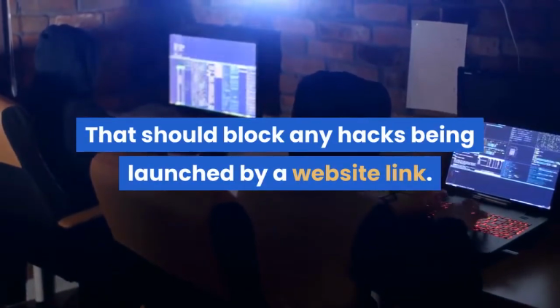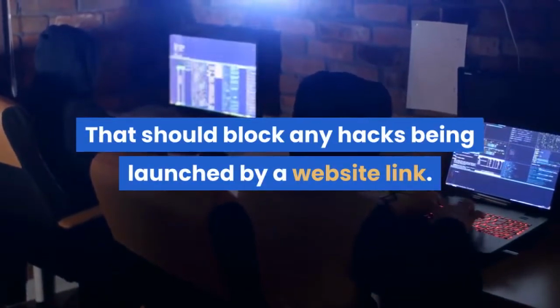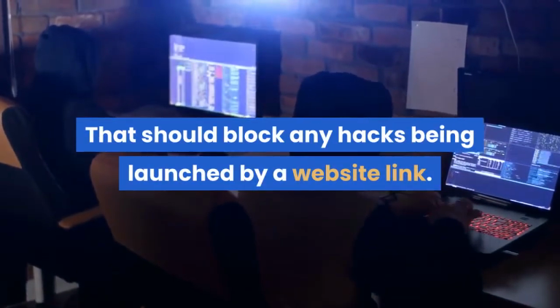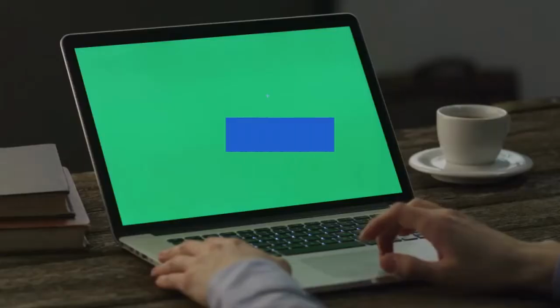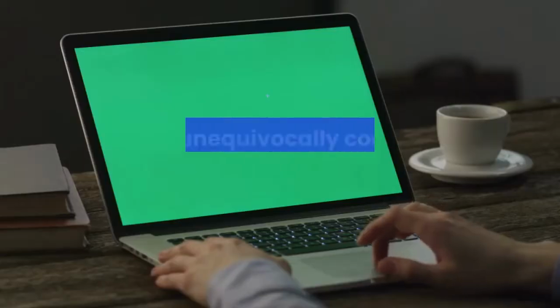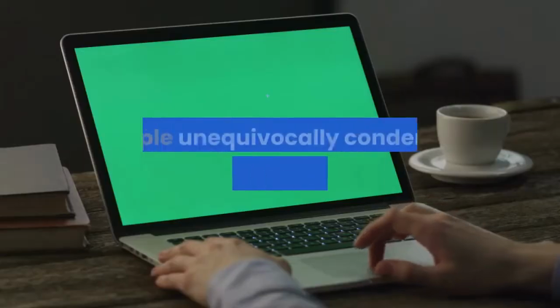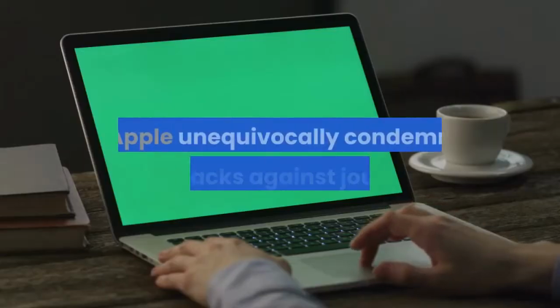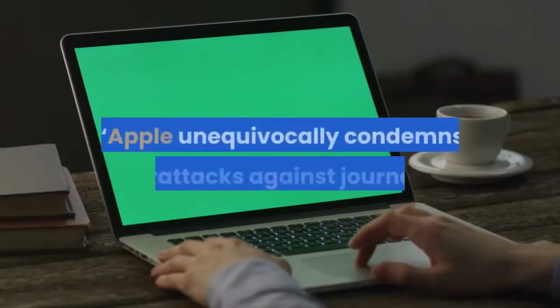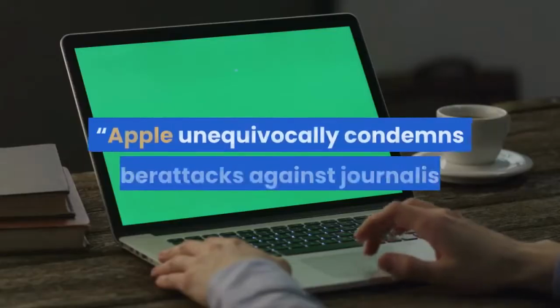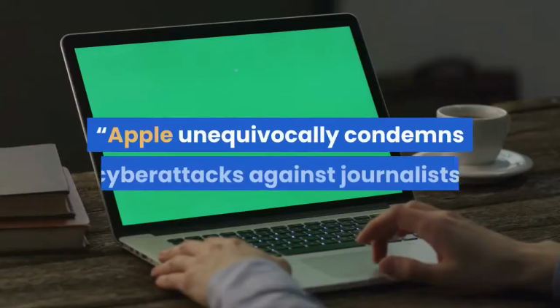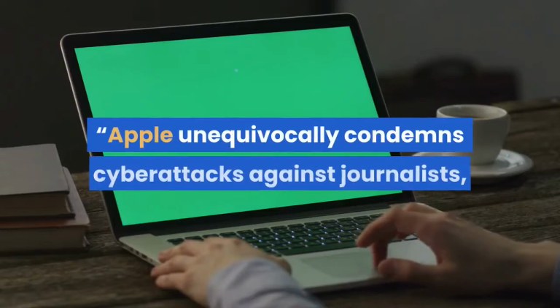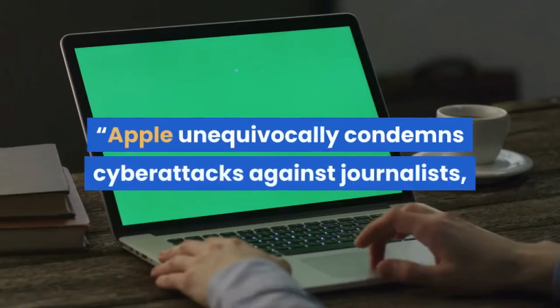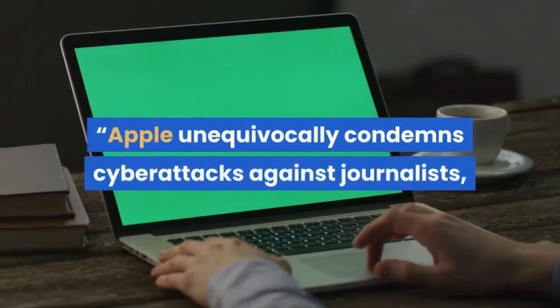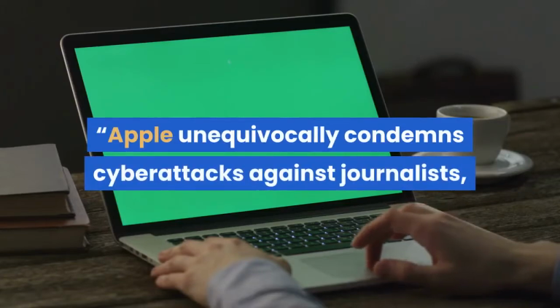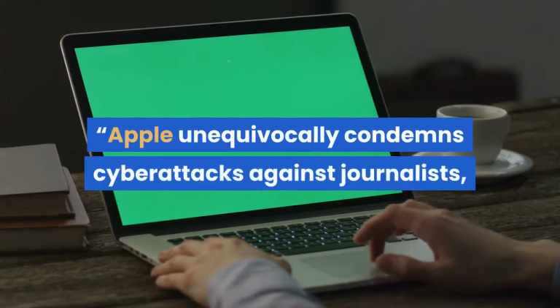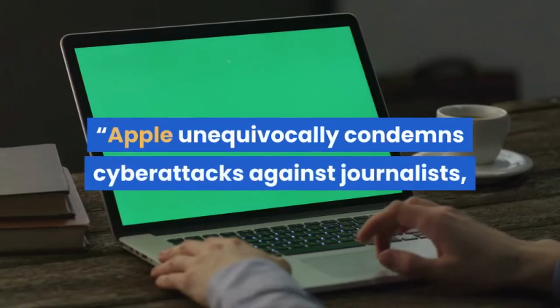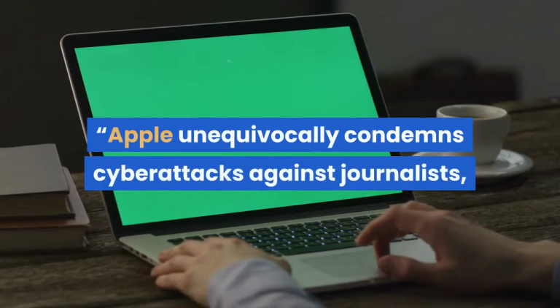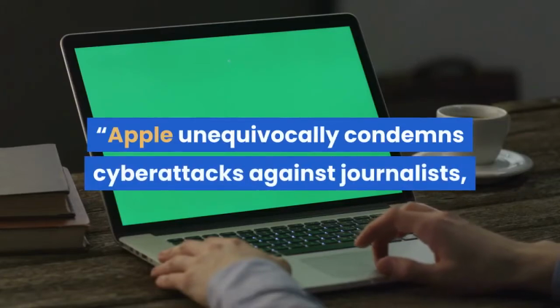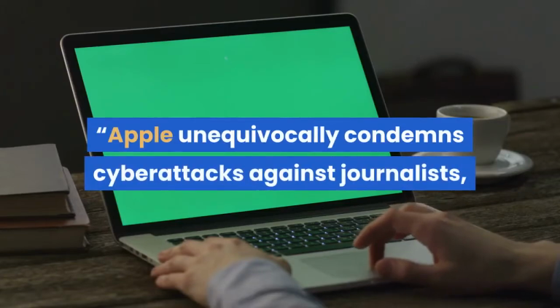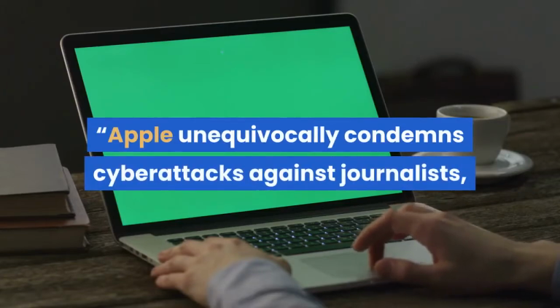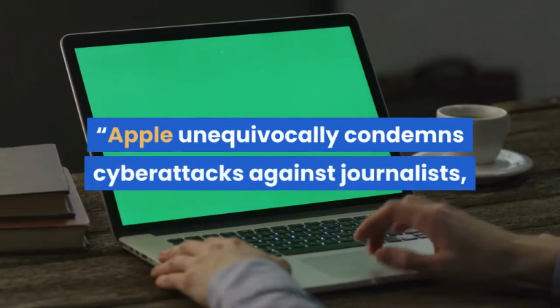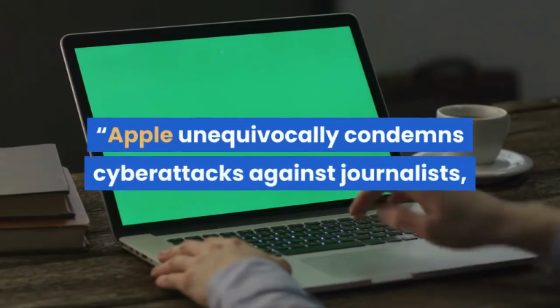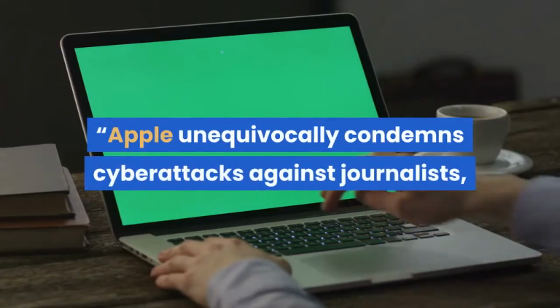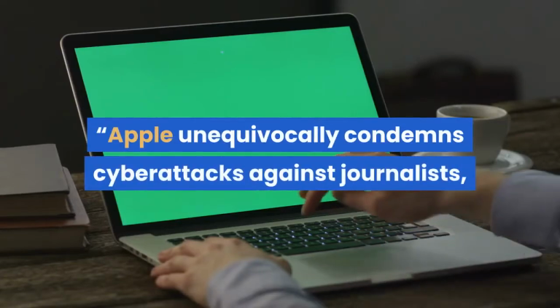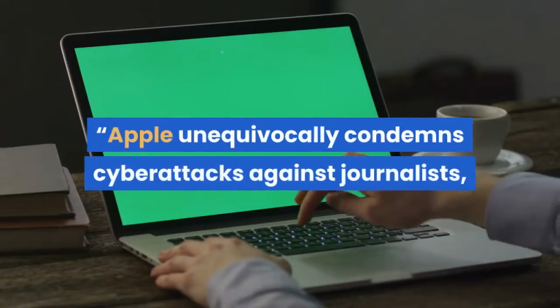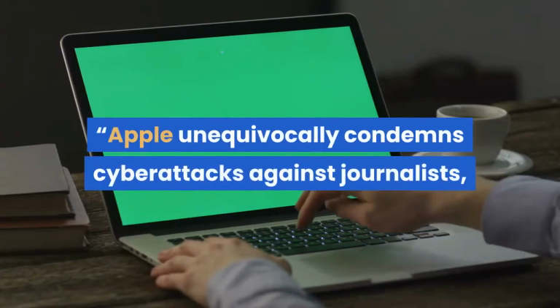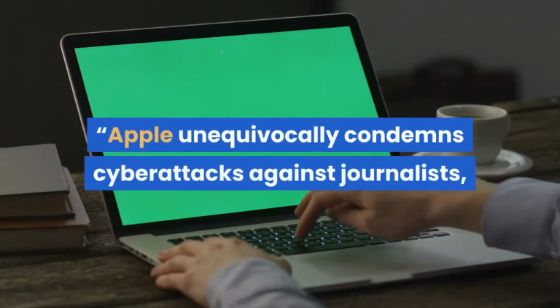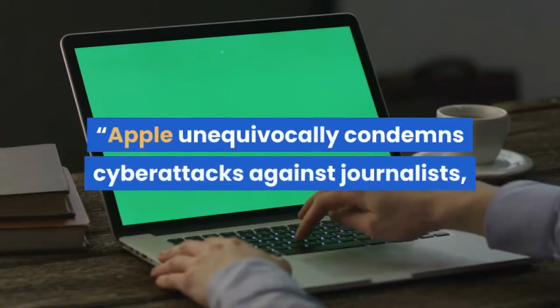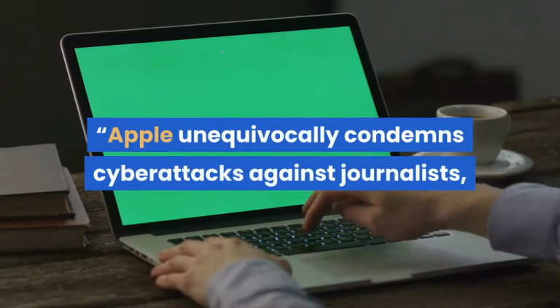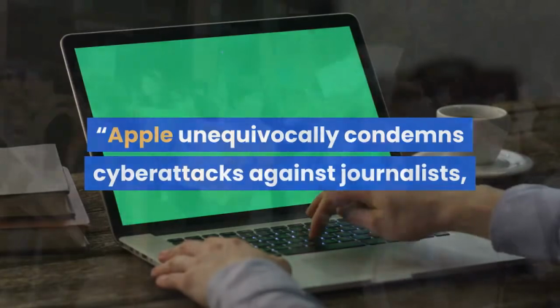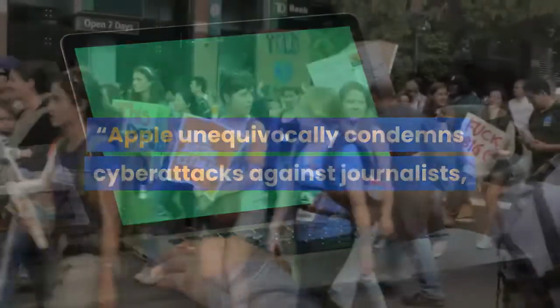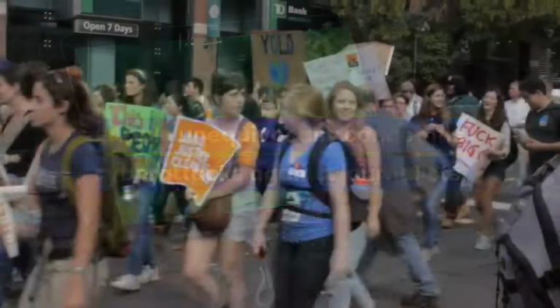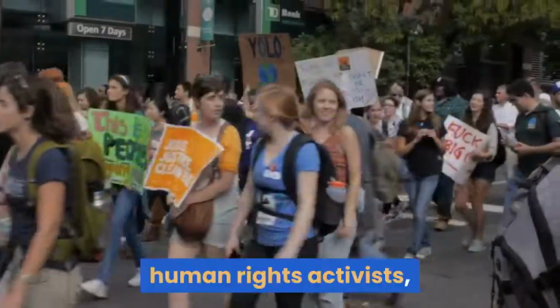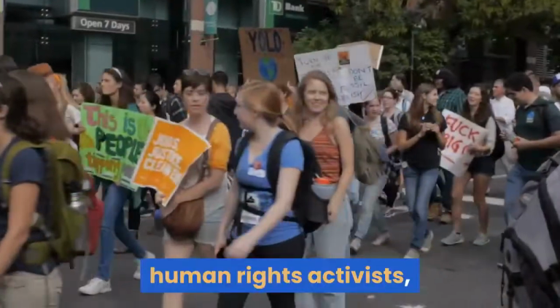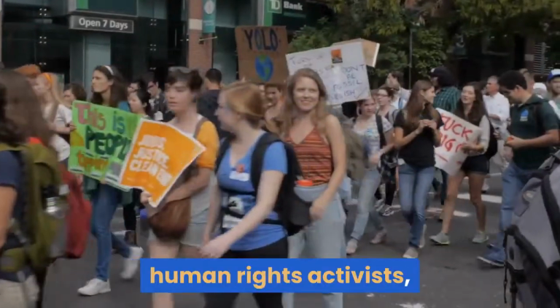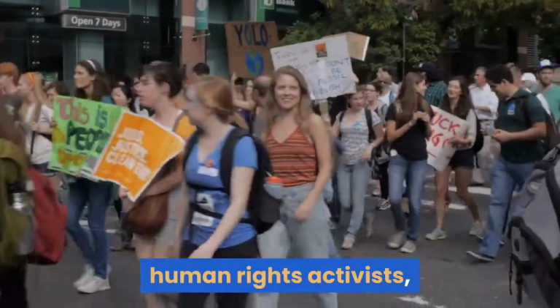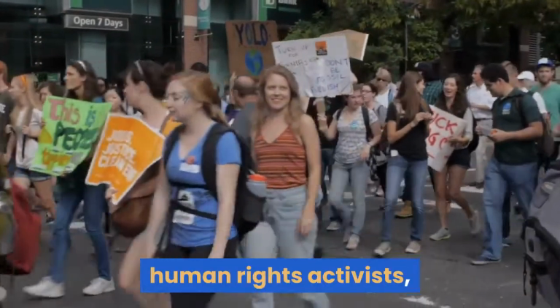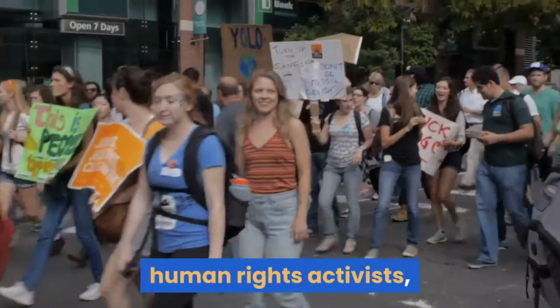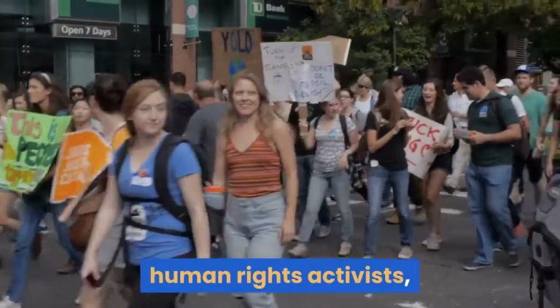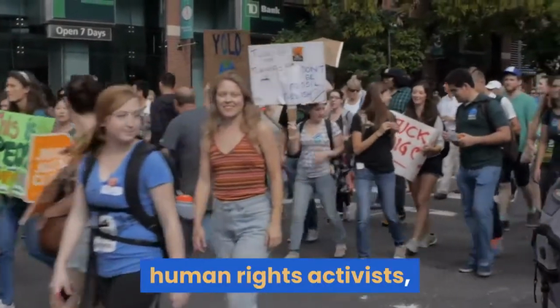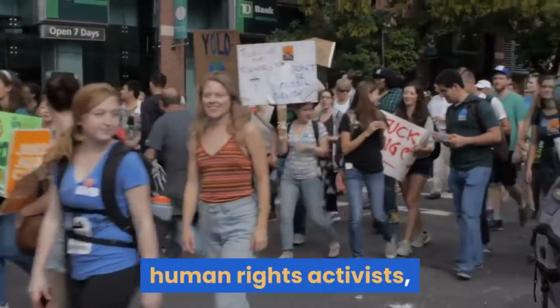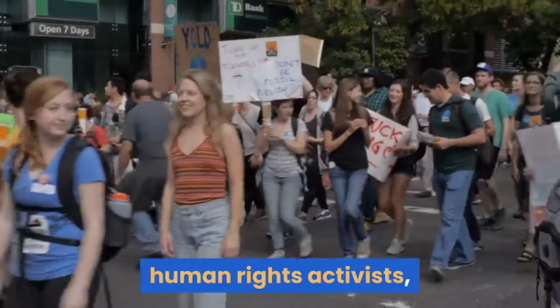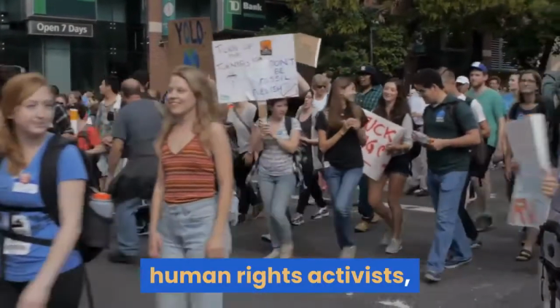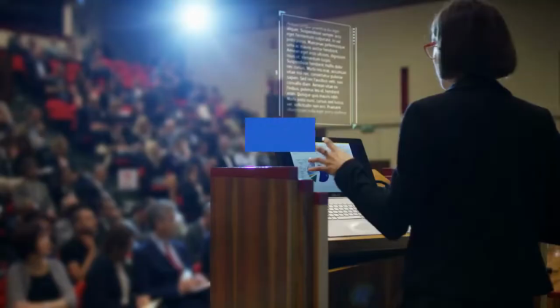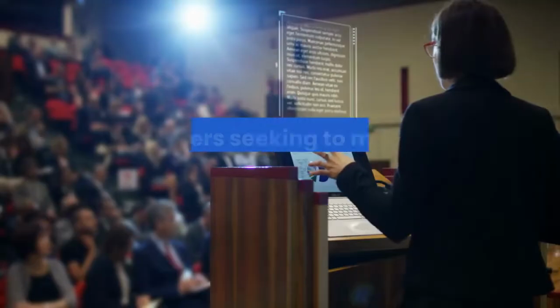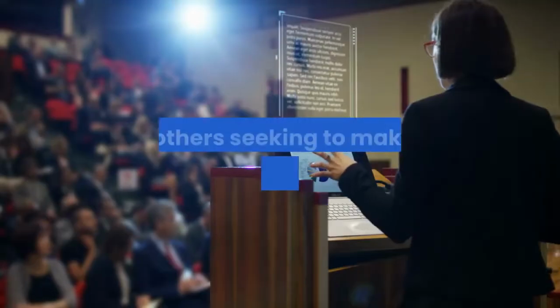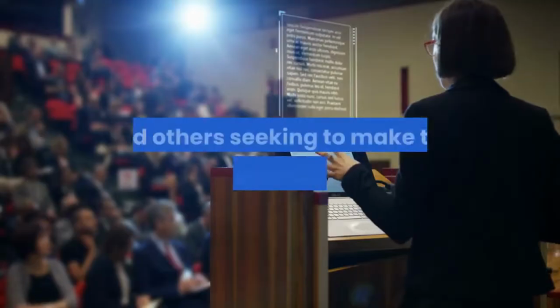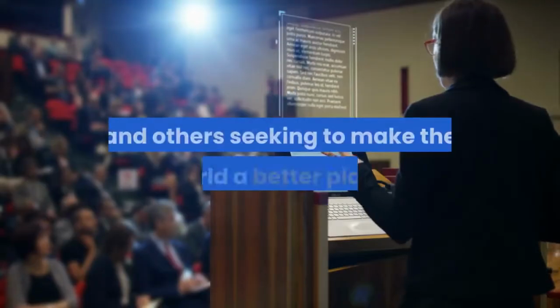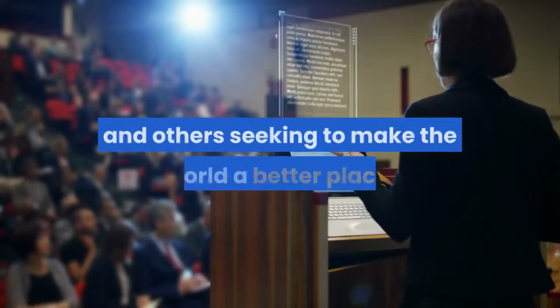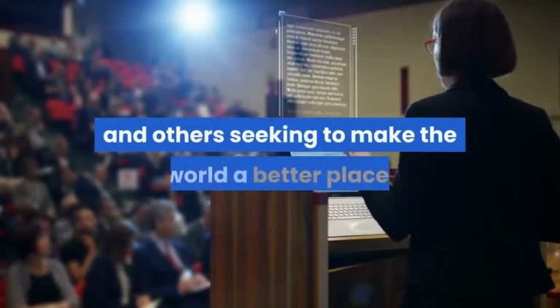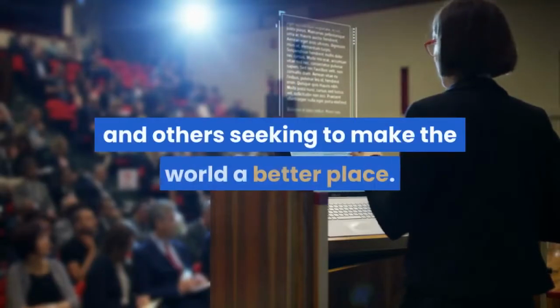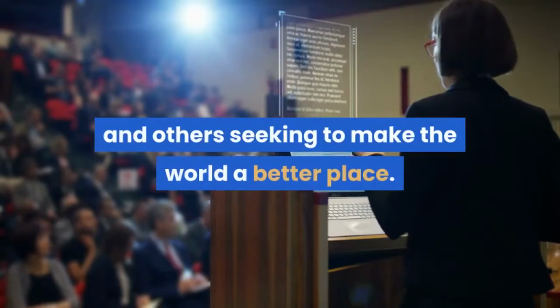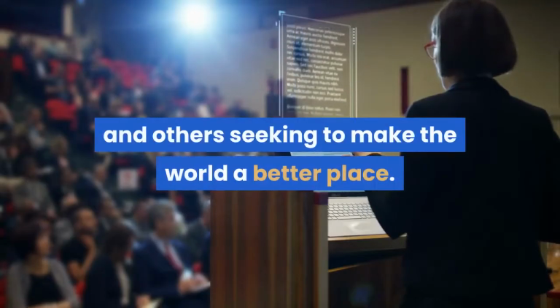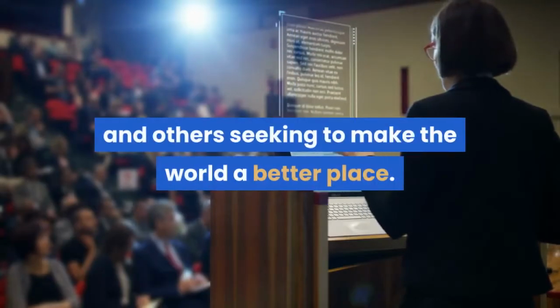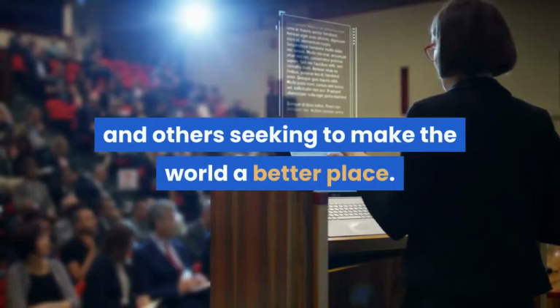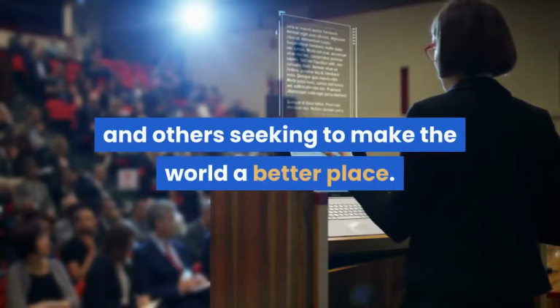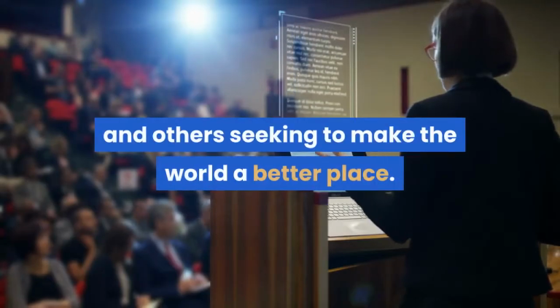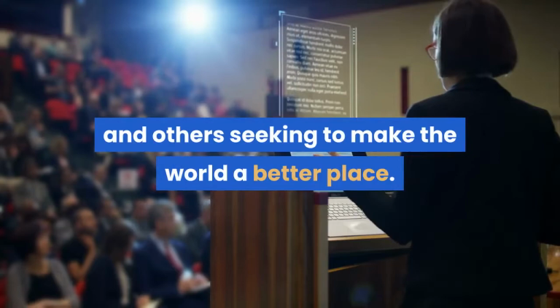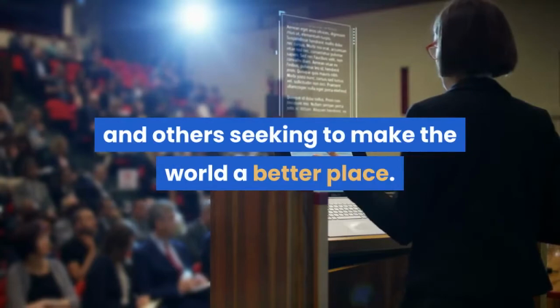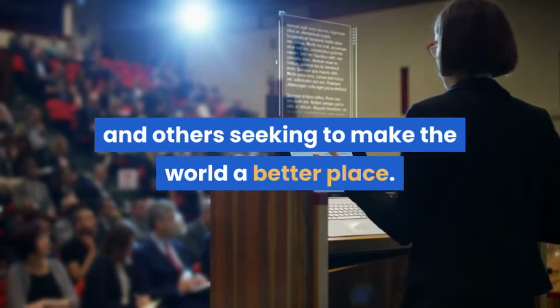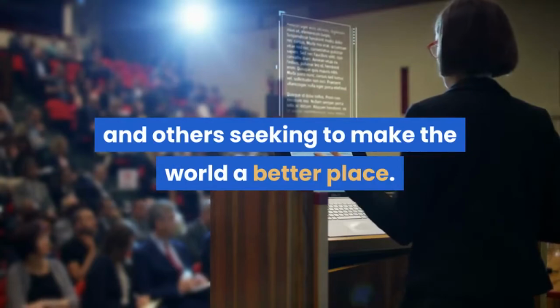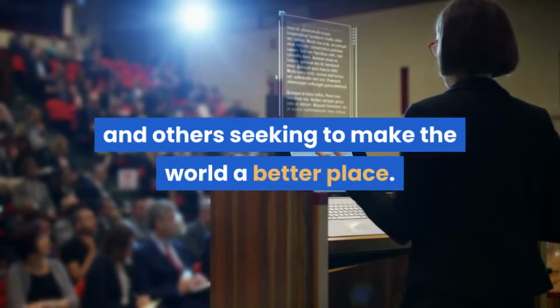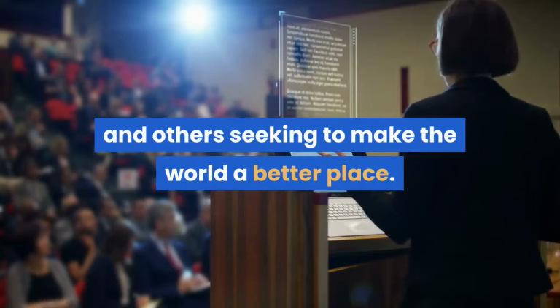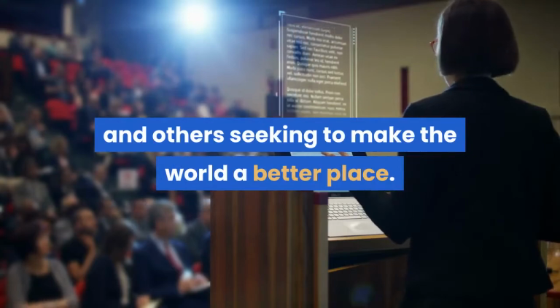Apple unequivocally condemns cyber attacks against journalists, human rights activists, and others seeking to make the world a better place.